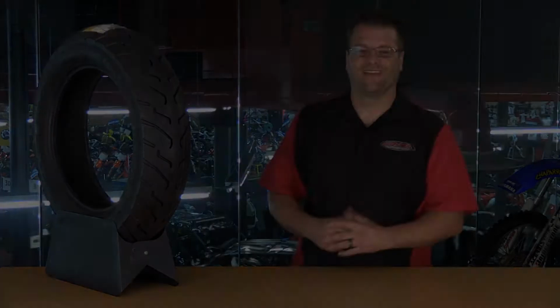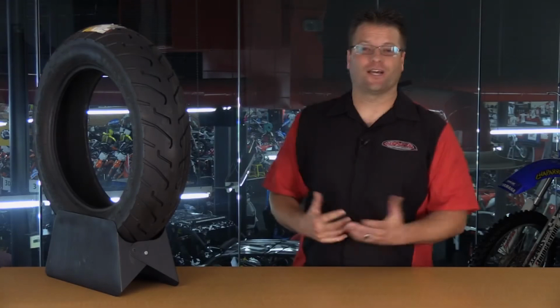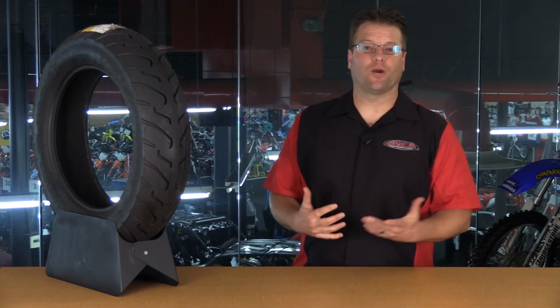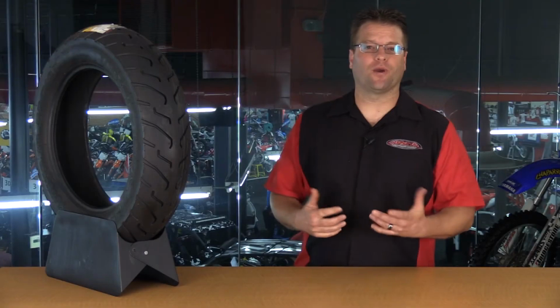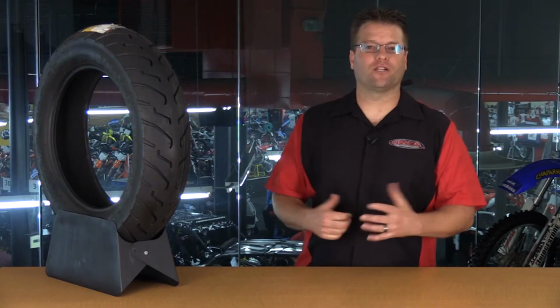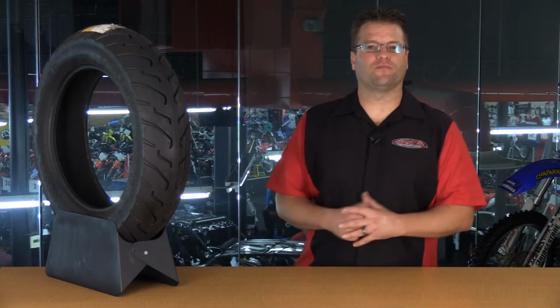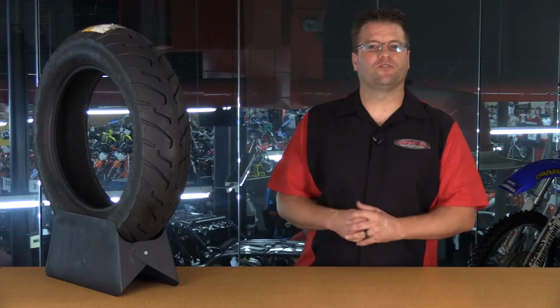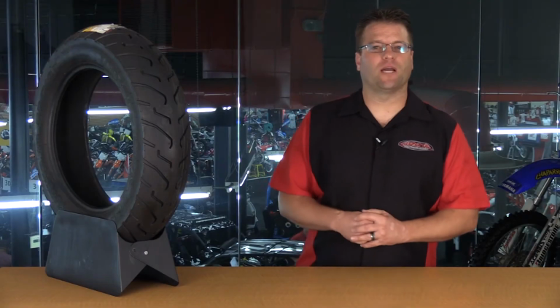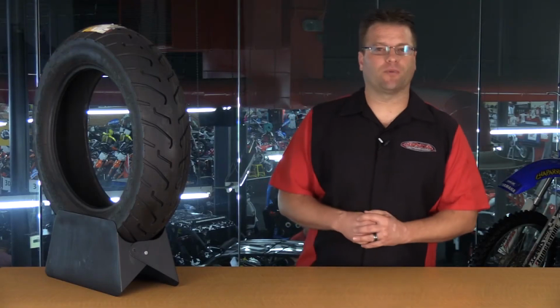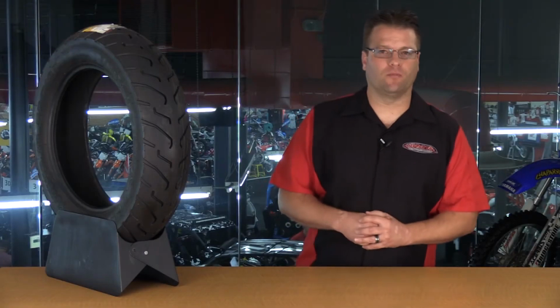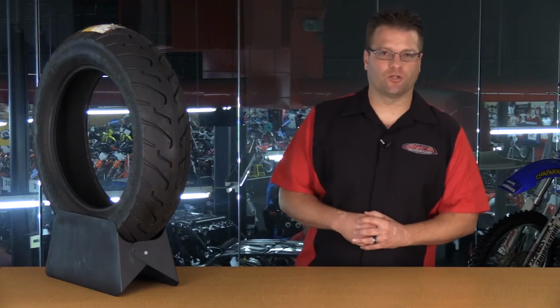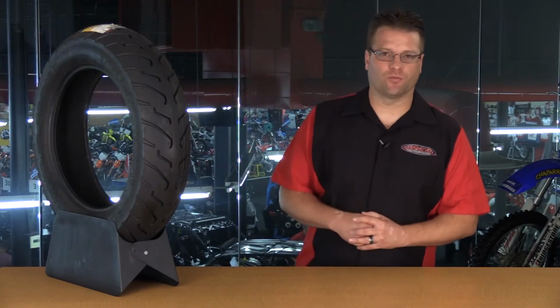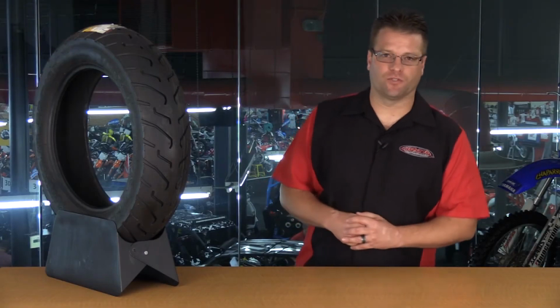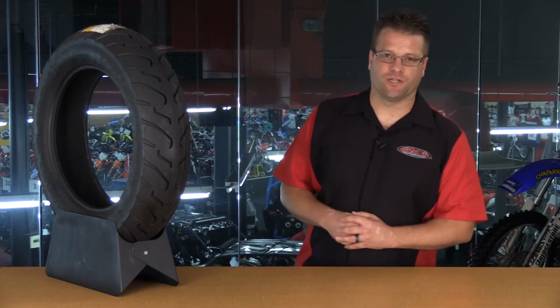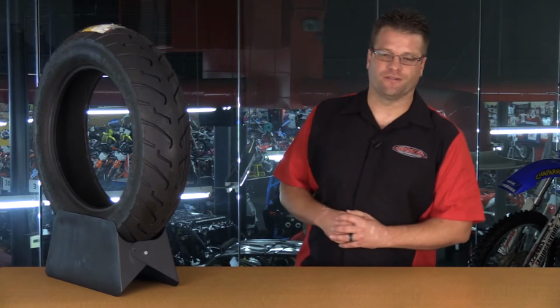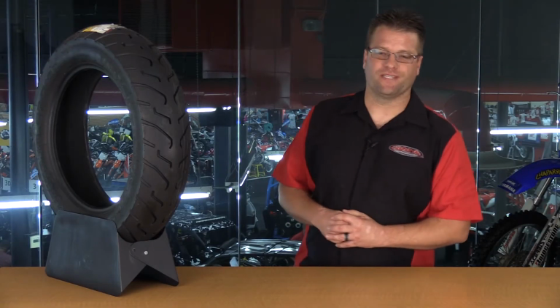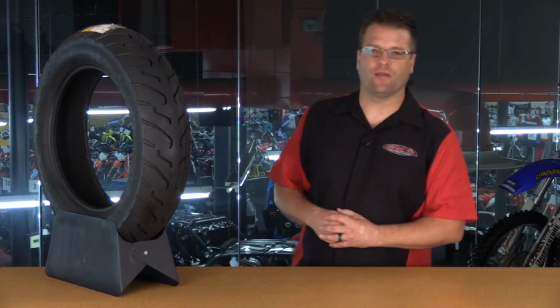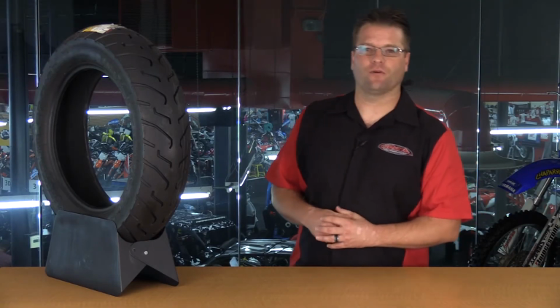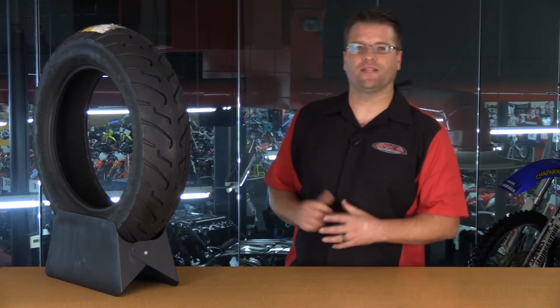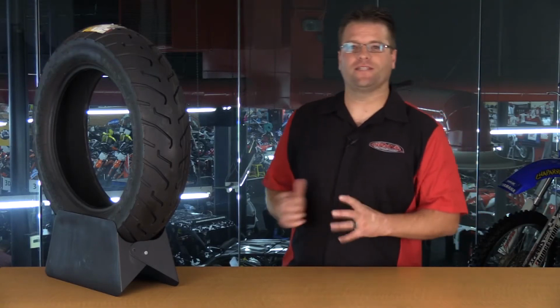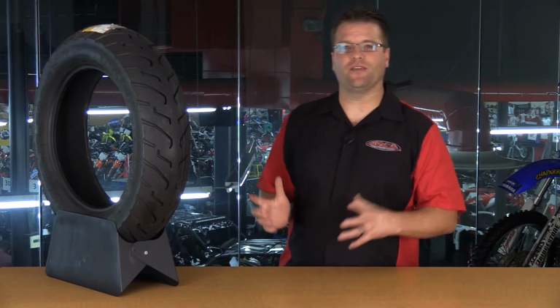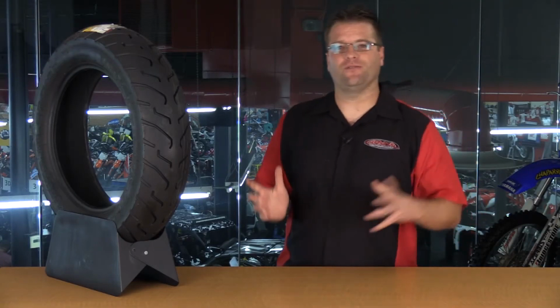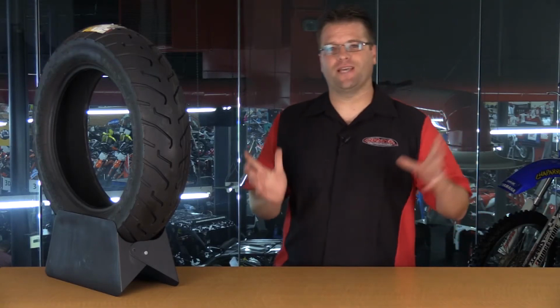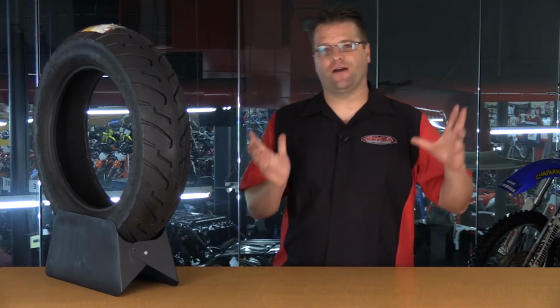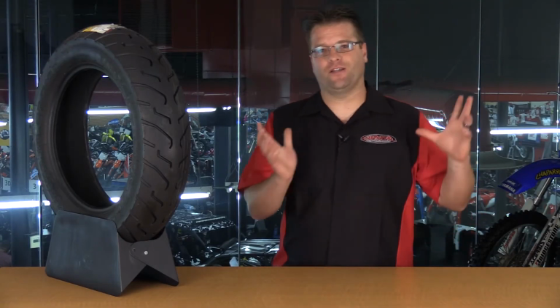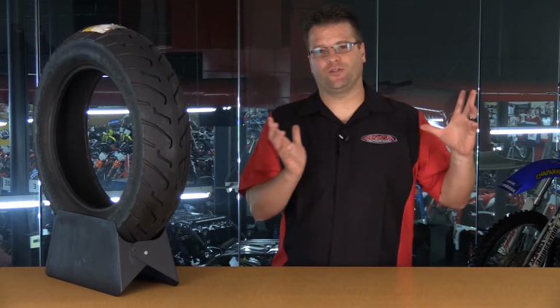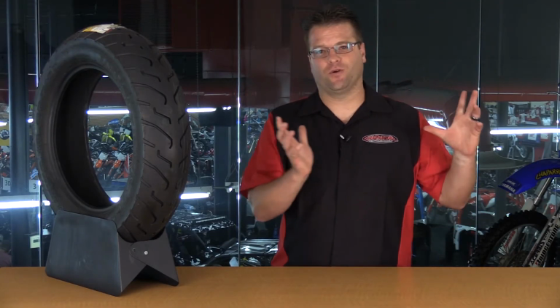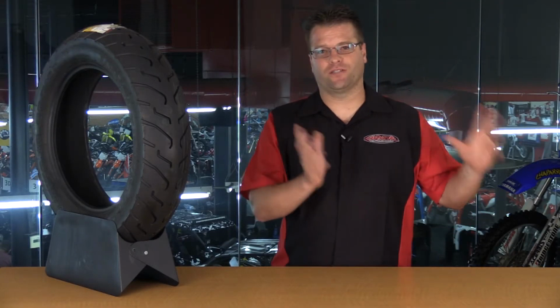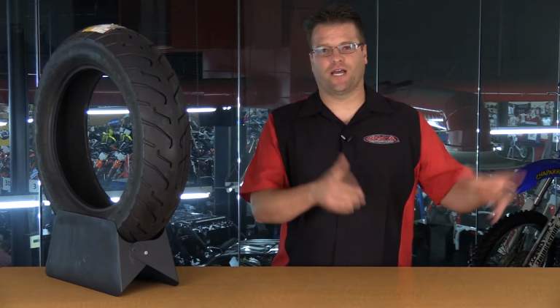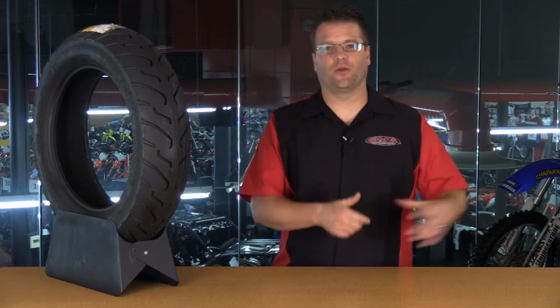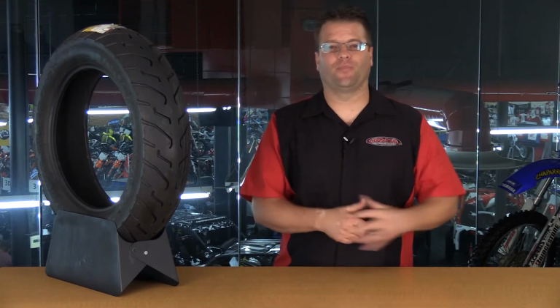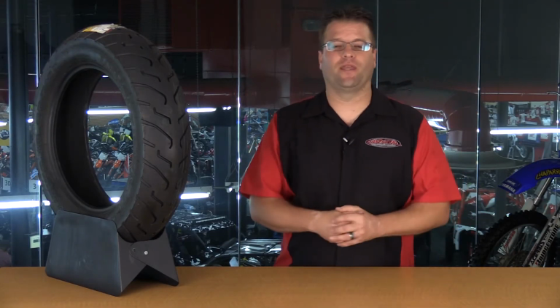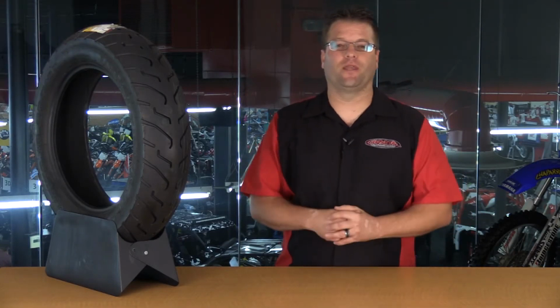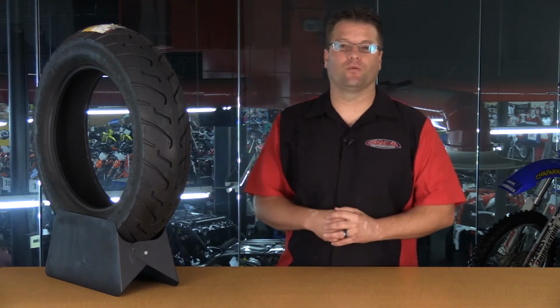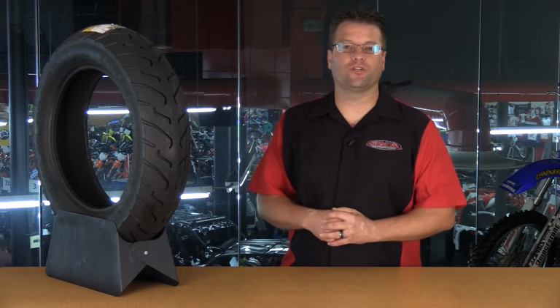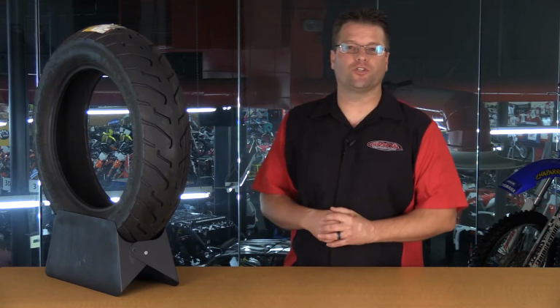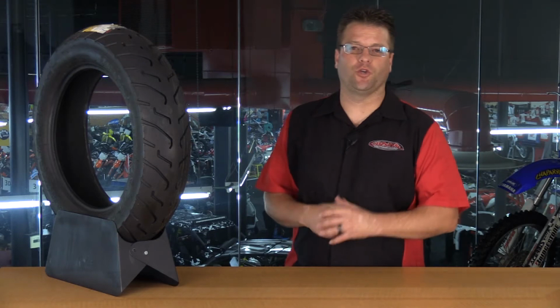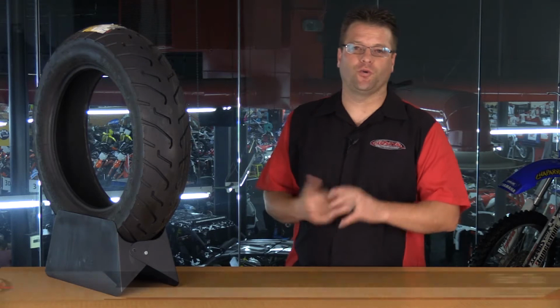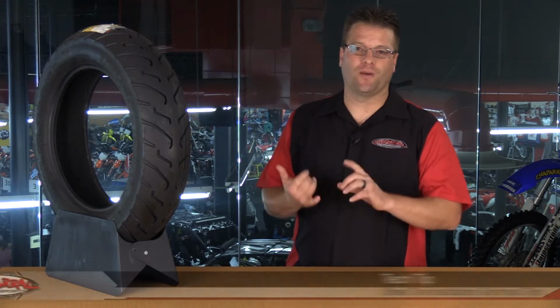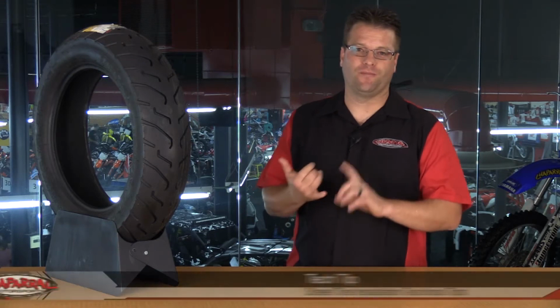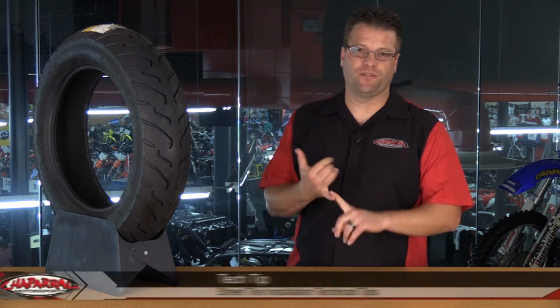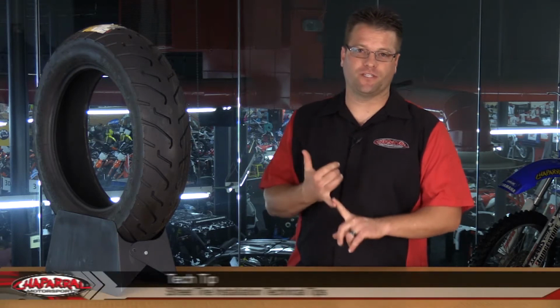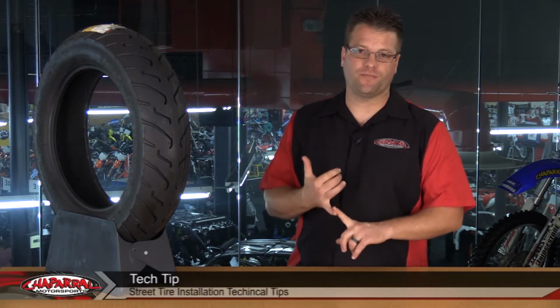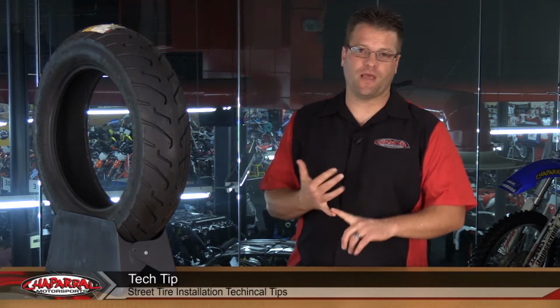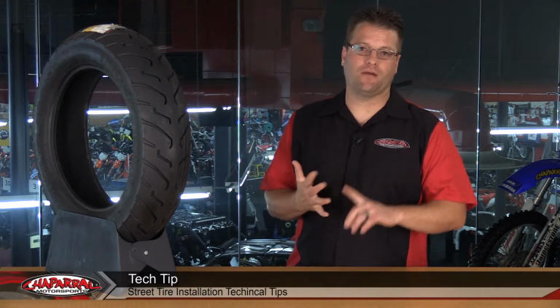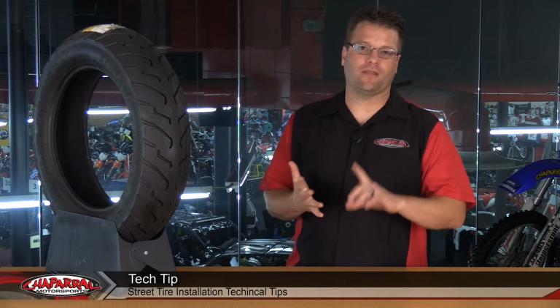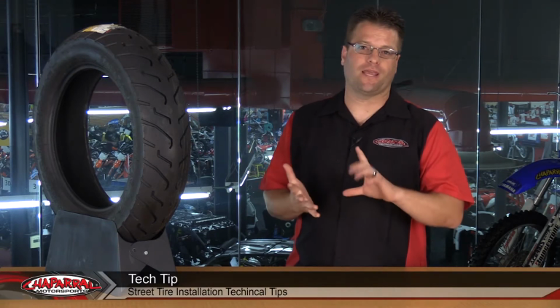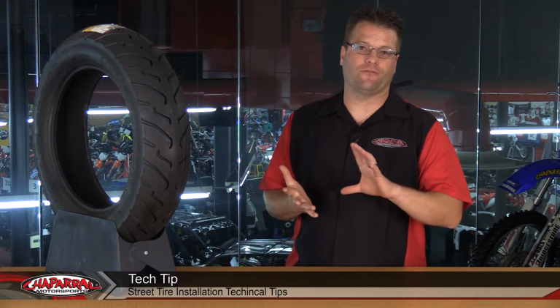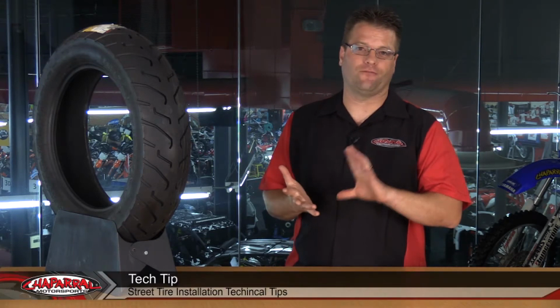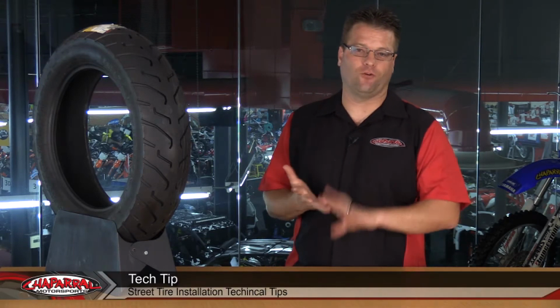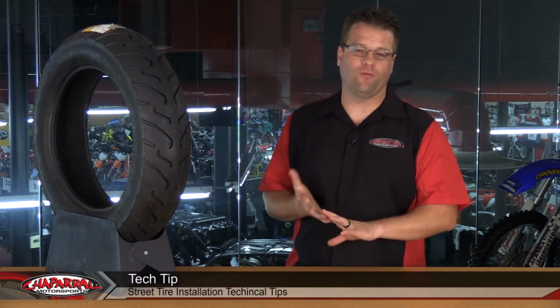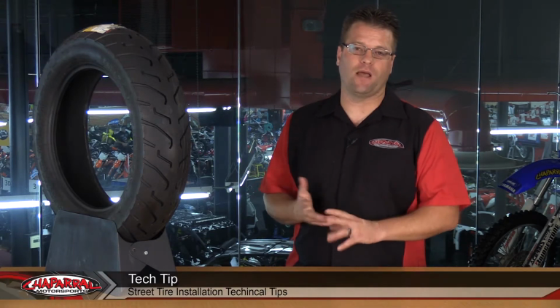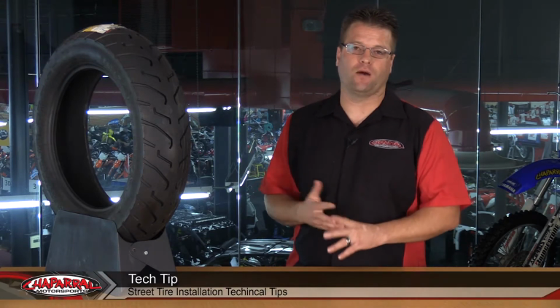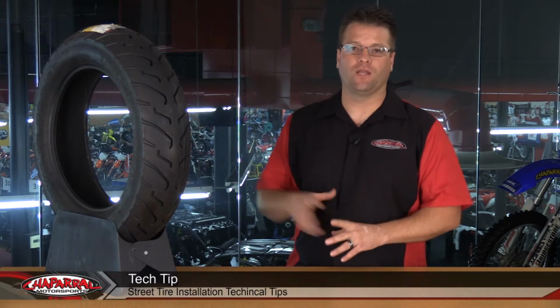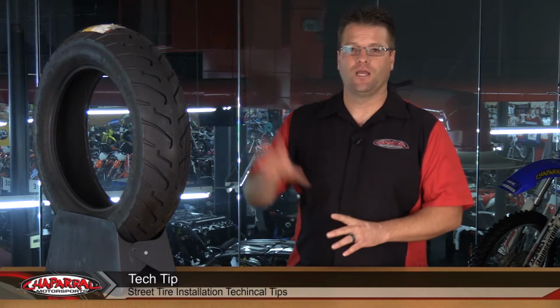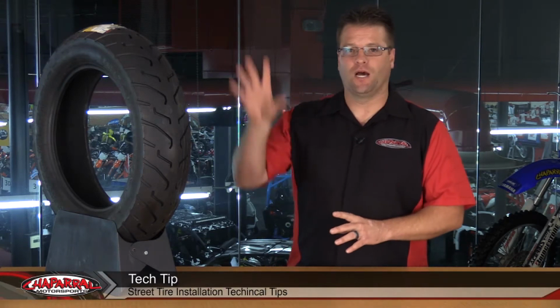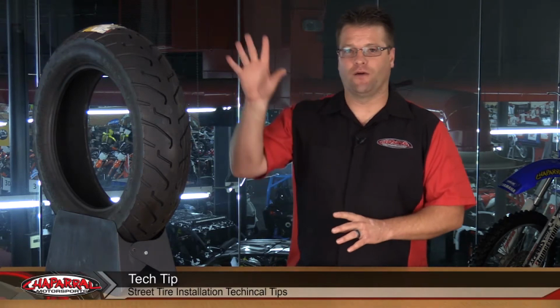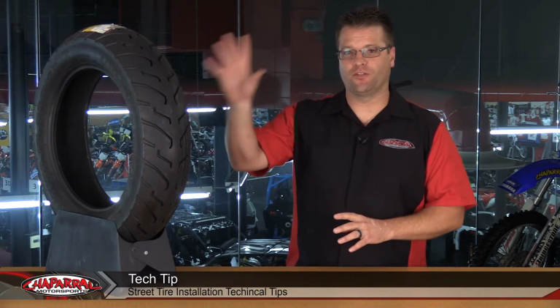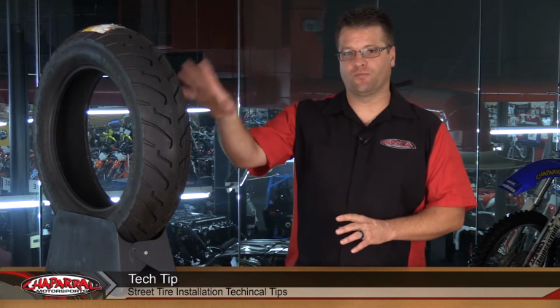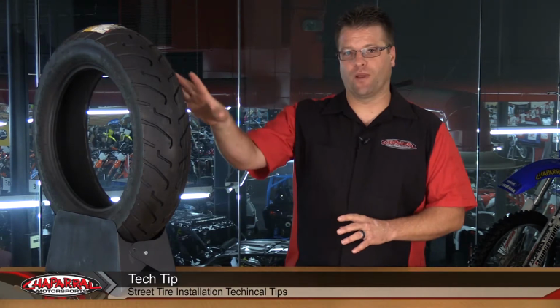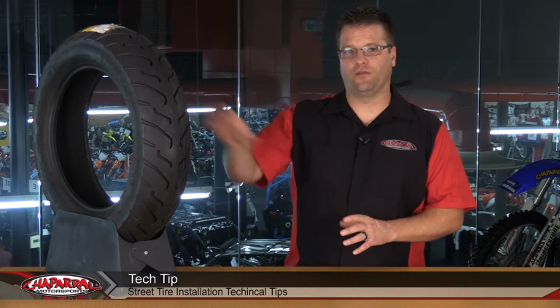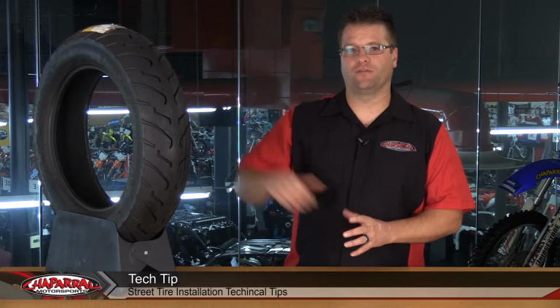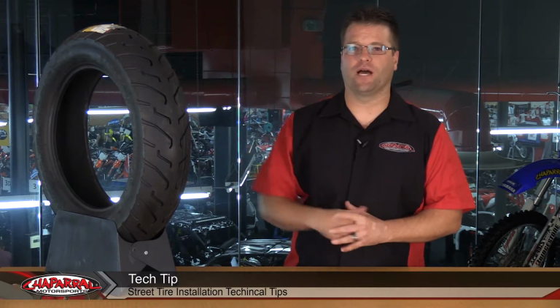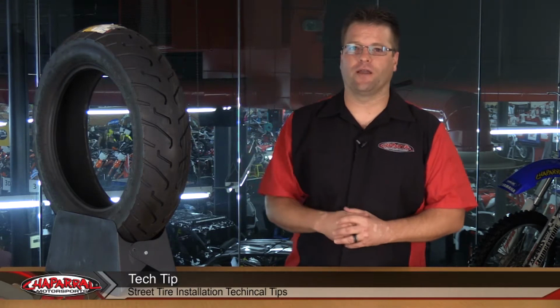Kyle Bradshaw from Chaparral Motorsports here, and today we're going to take you down into our tire pit and show you a dismount and a full mount of a brand new tire.